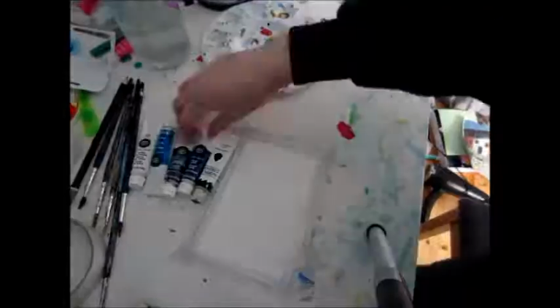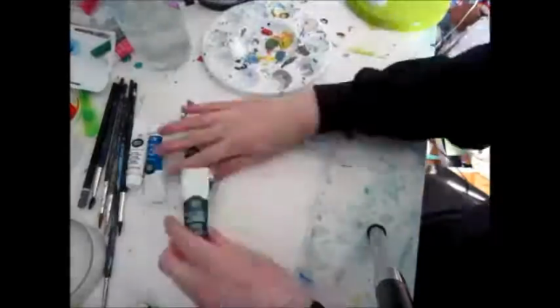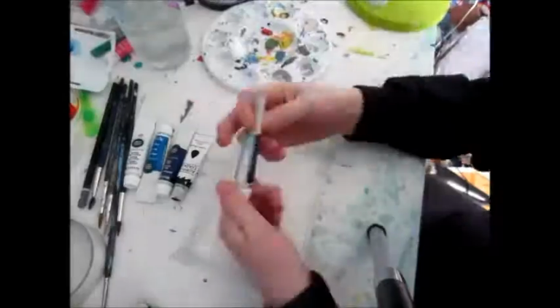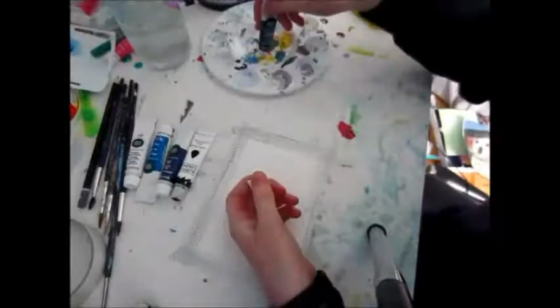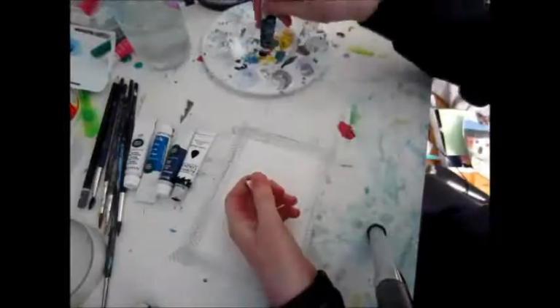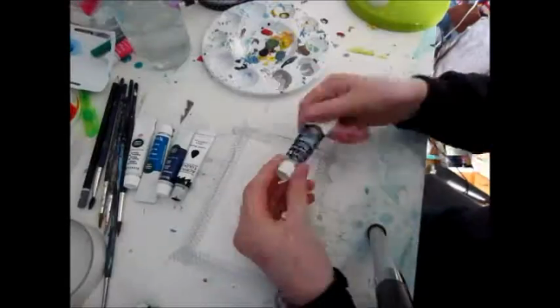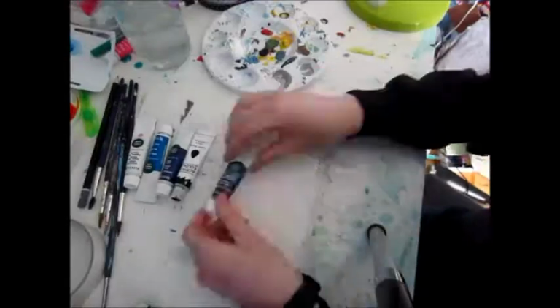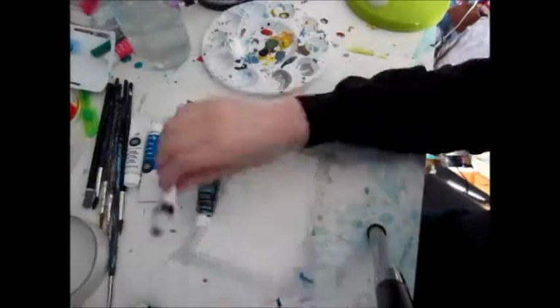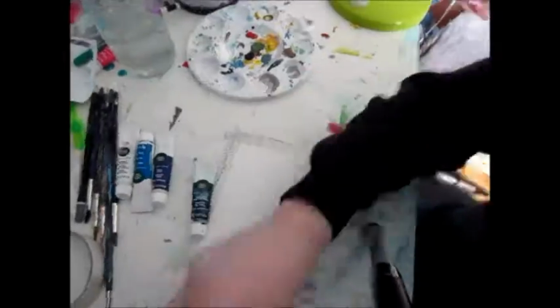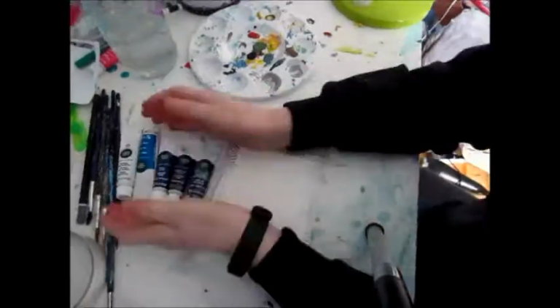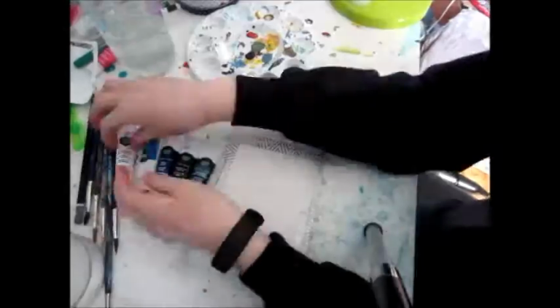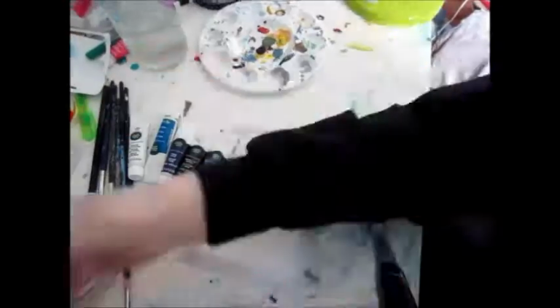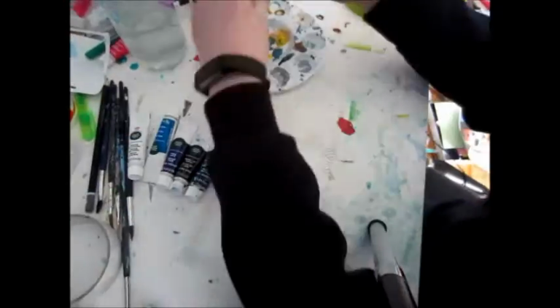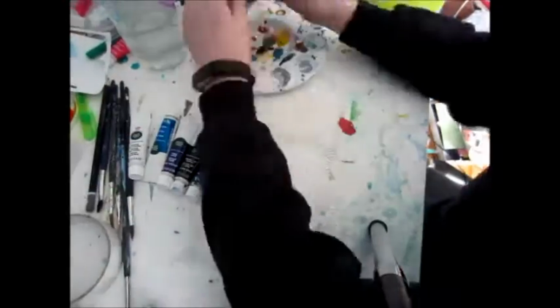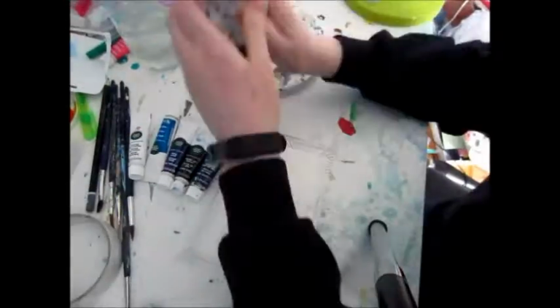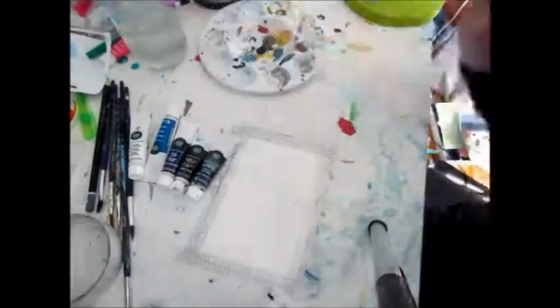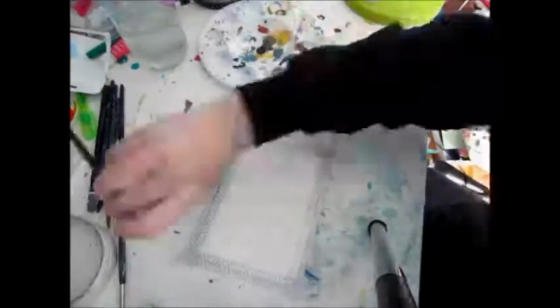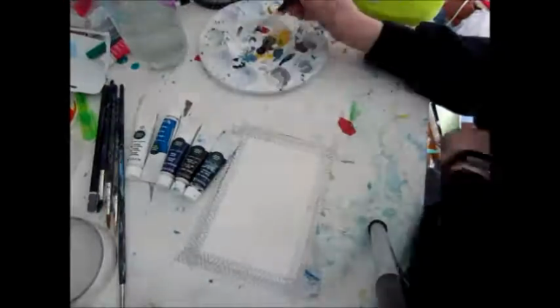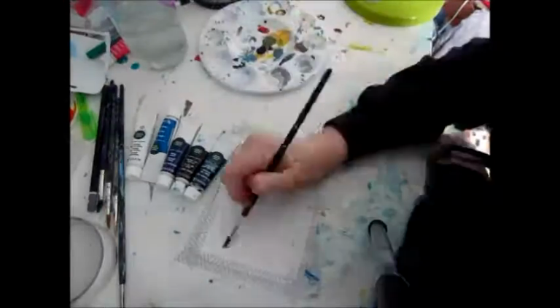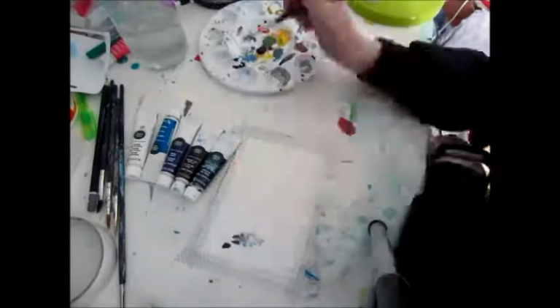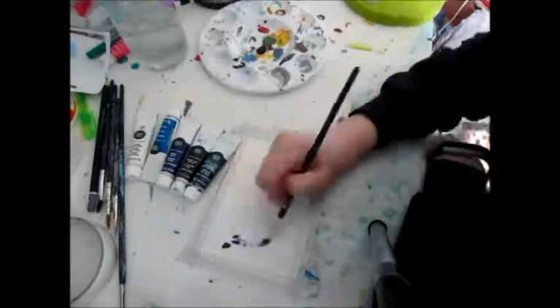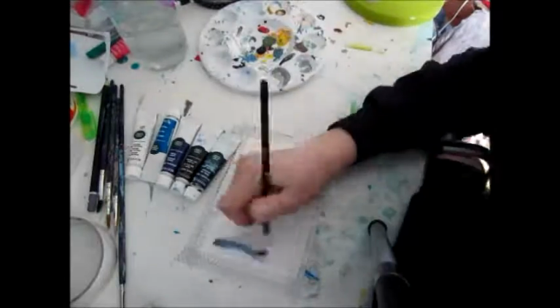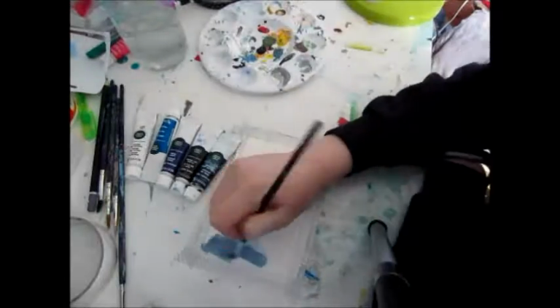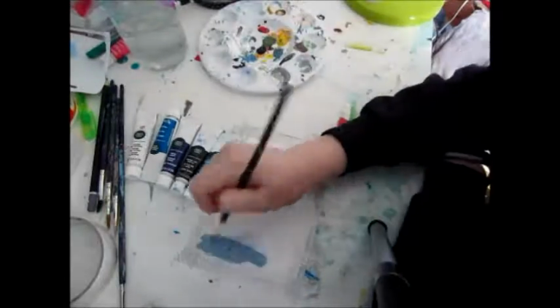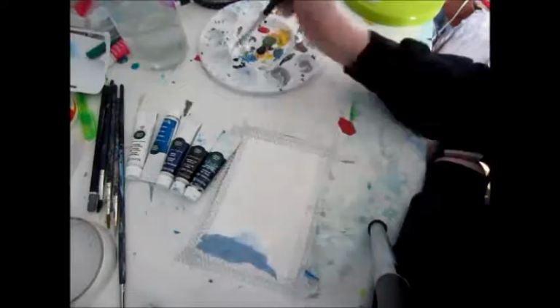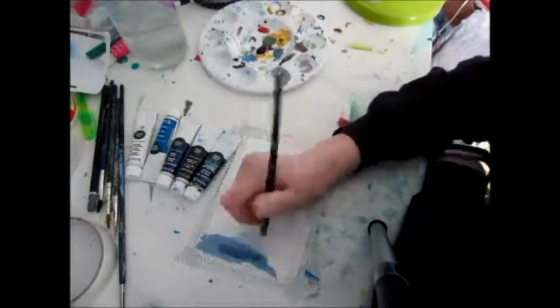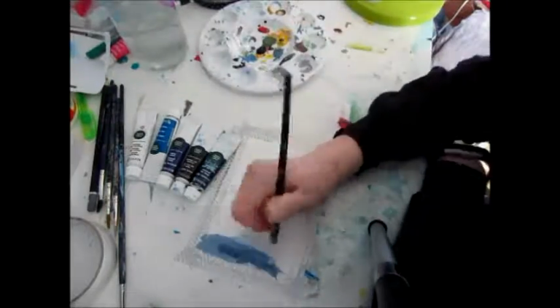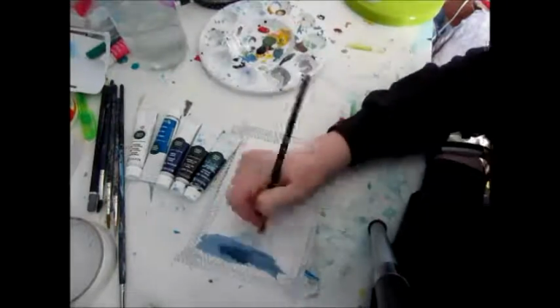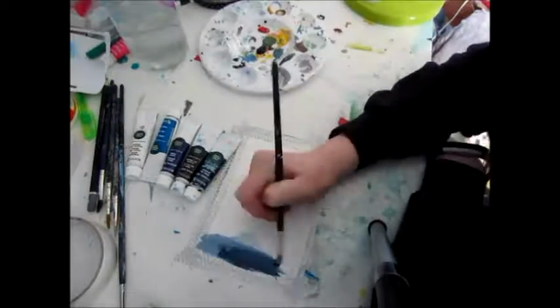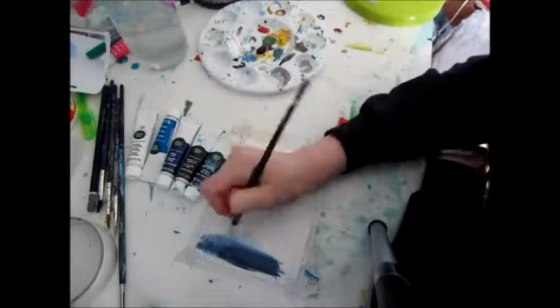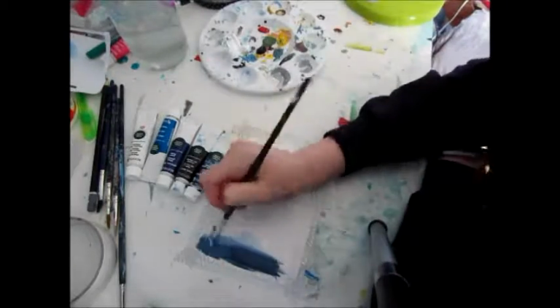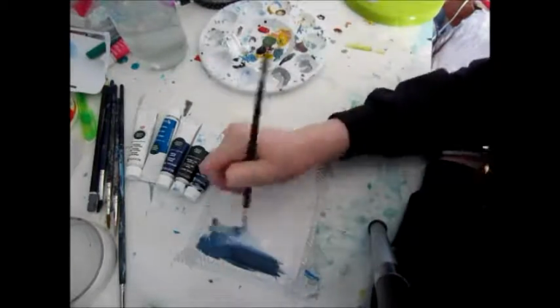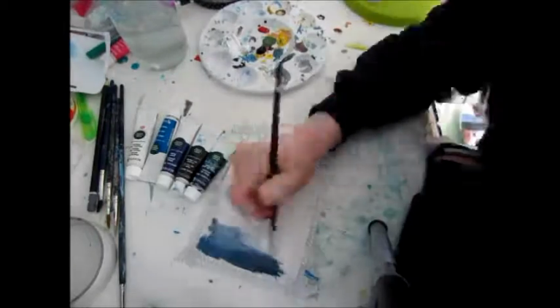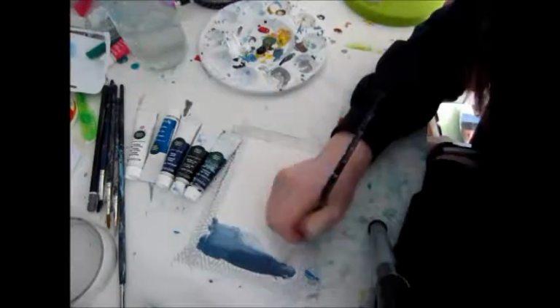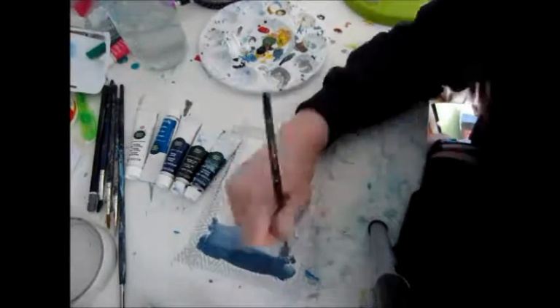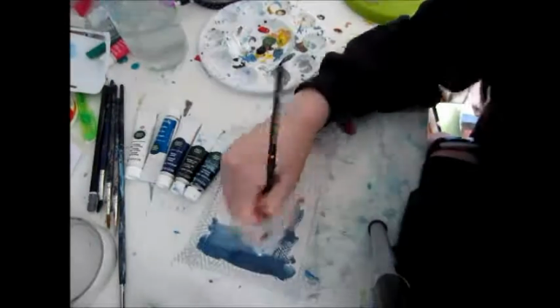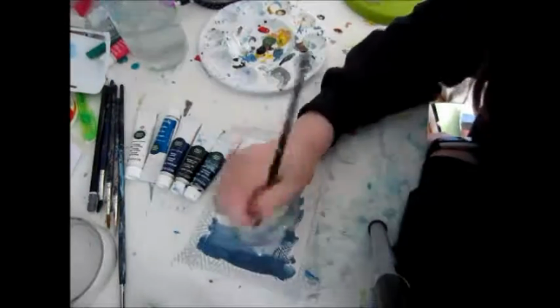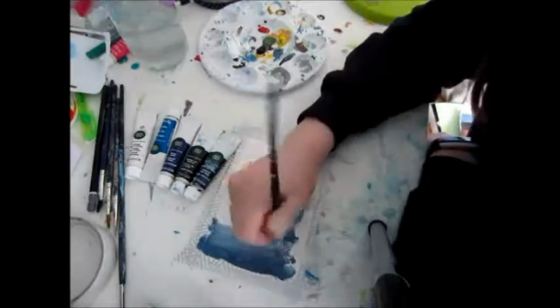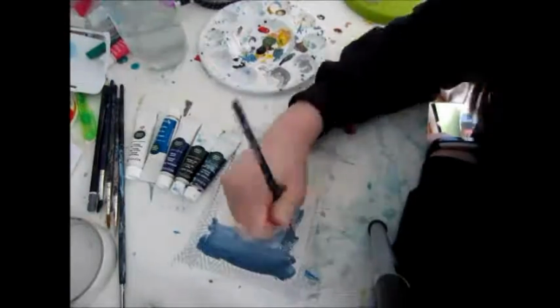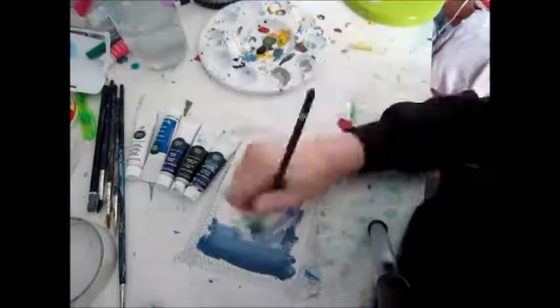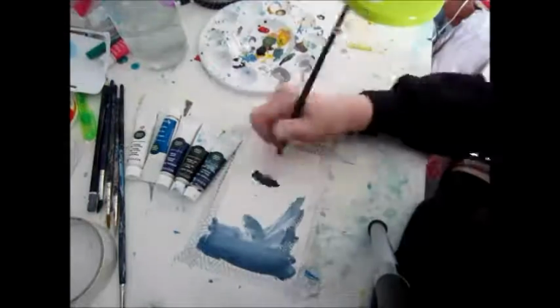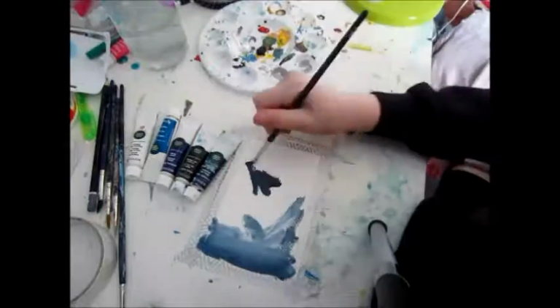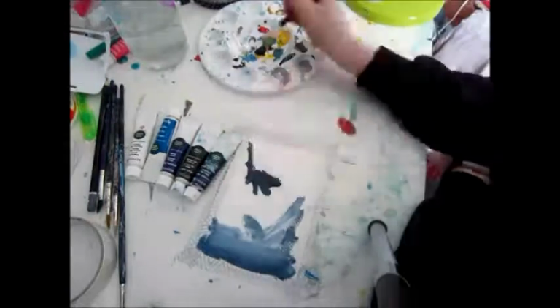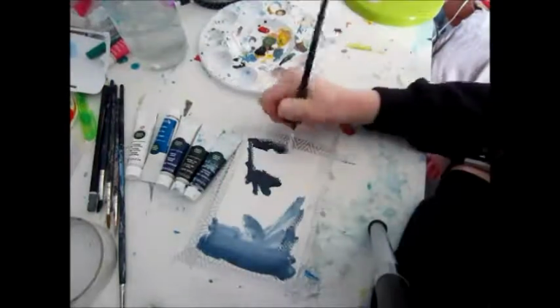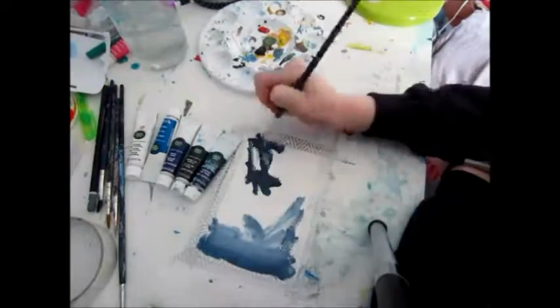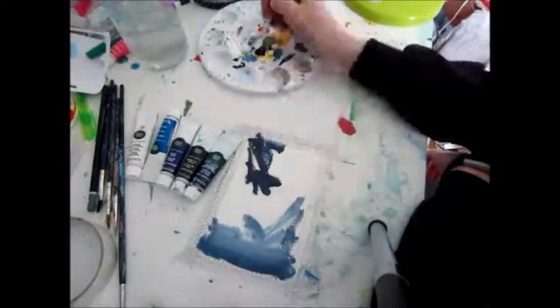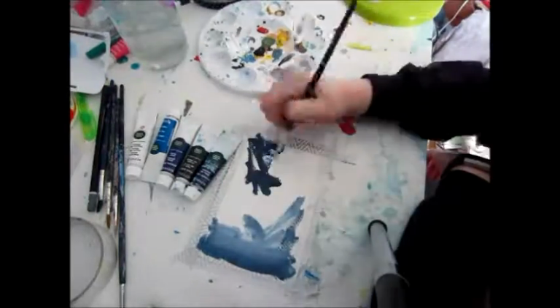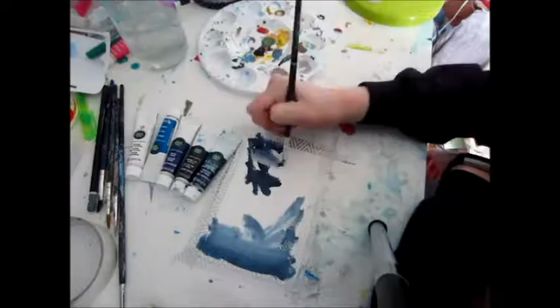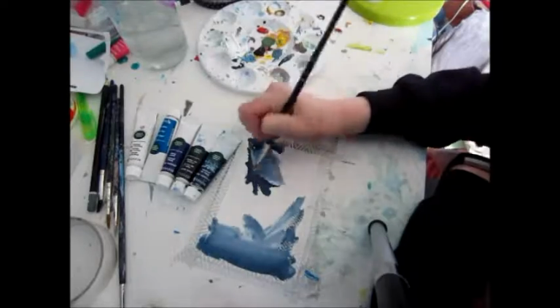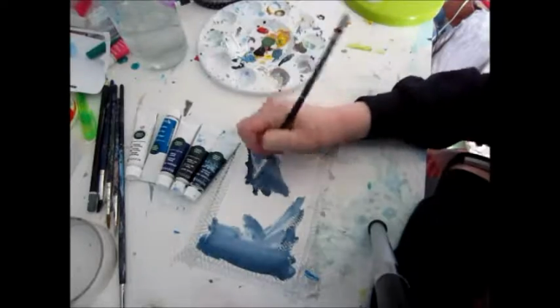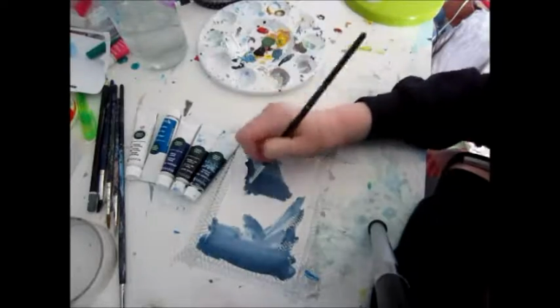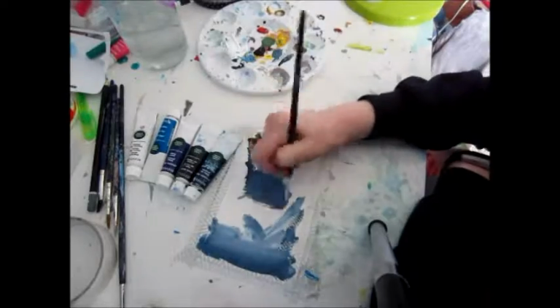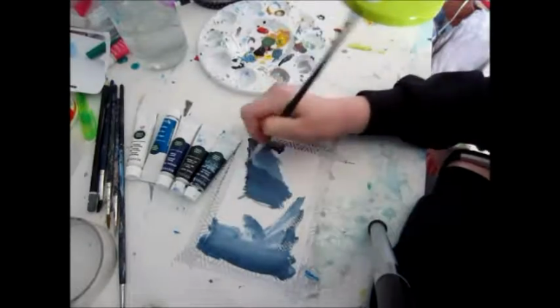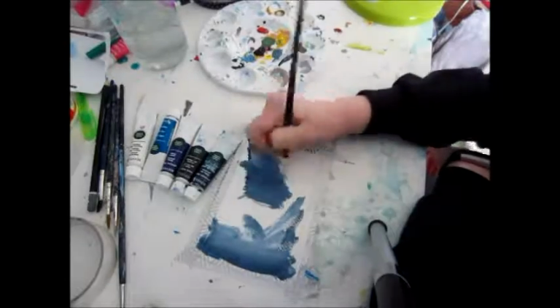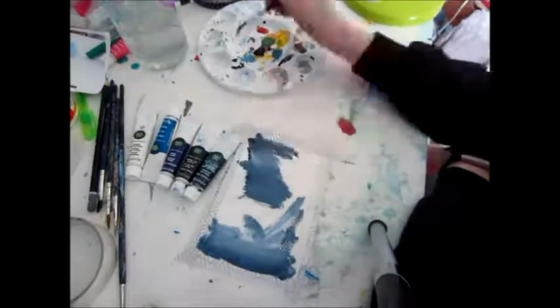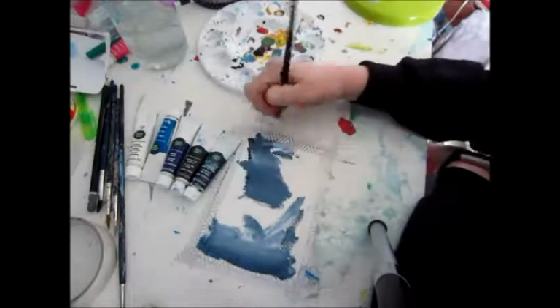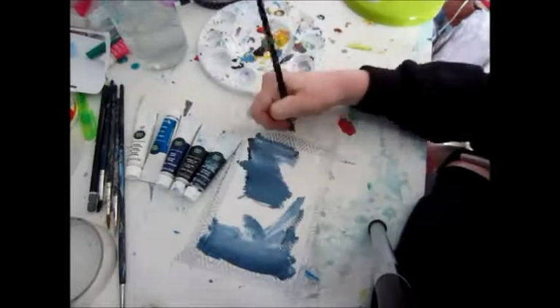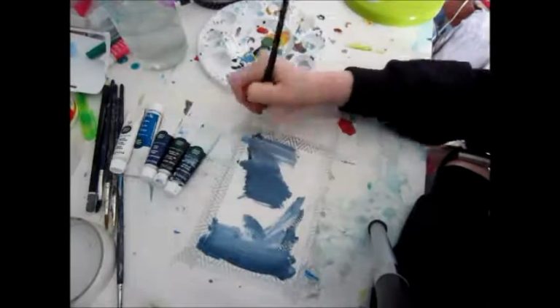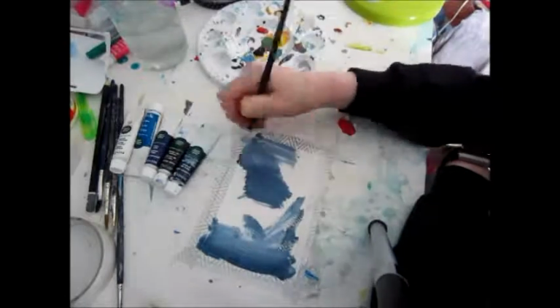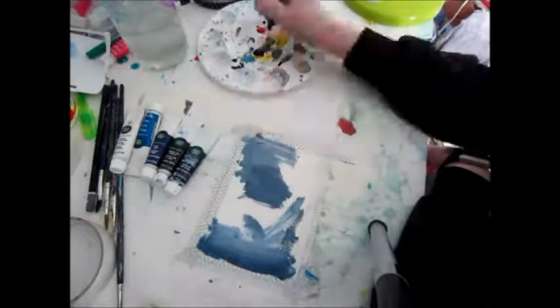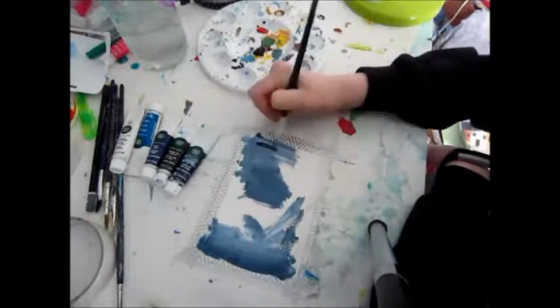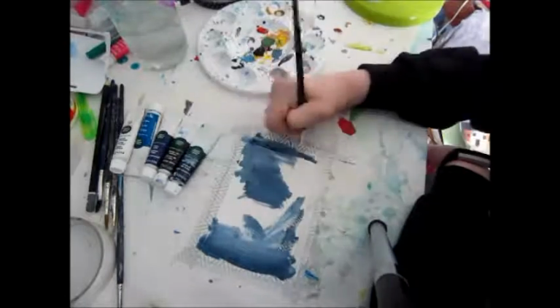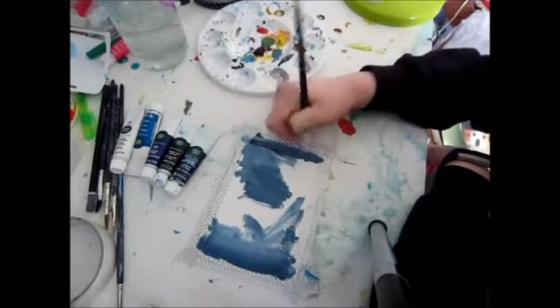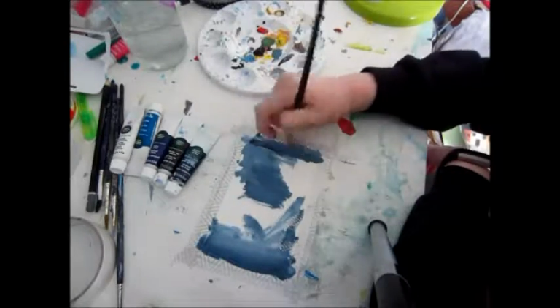Hey guys, Aoife. Welcome back to Painting Every Day for Month. This is Day 8.